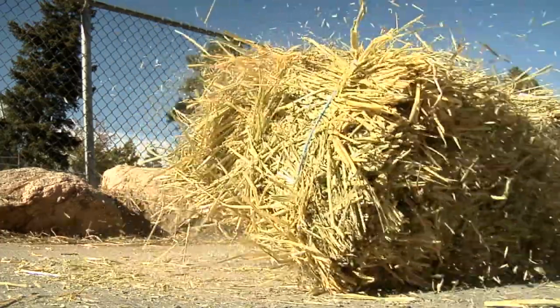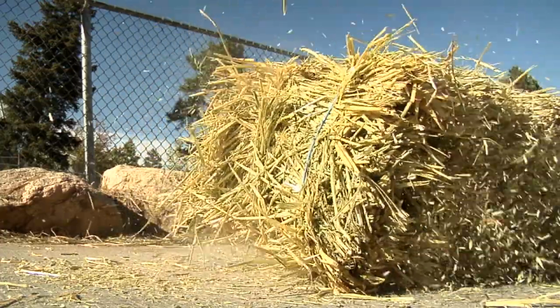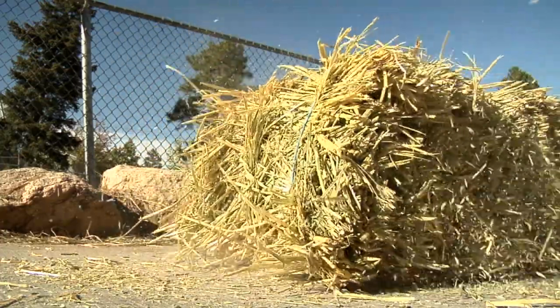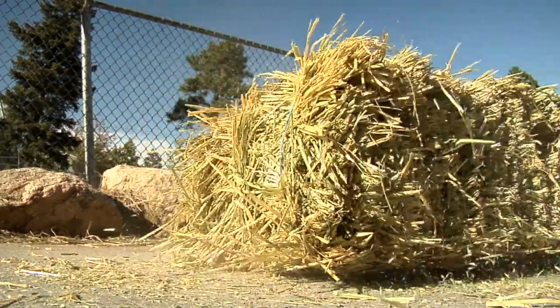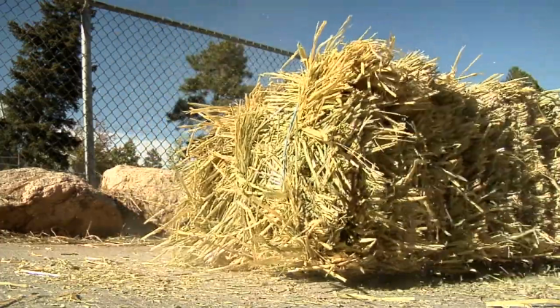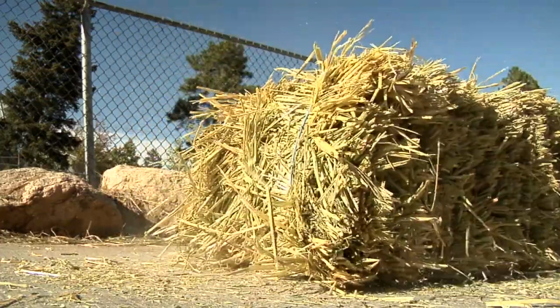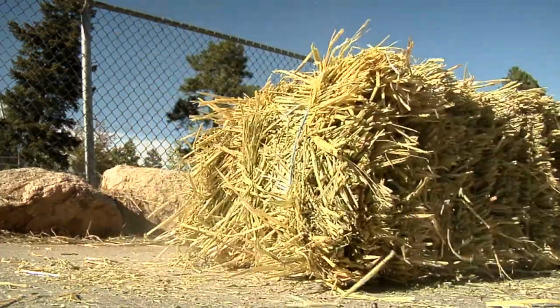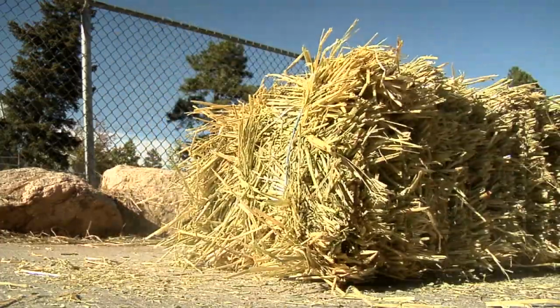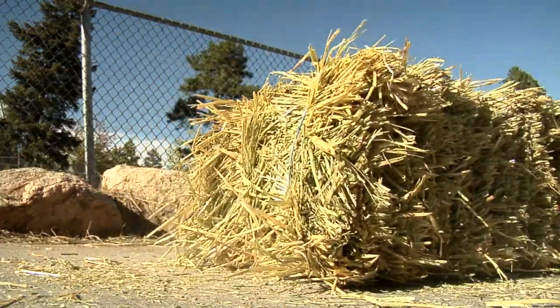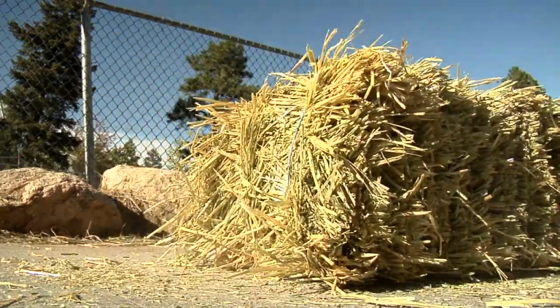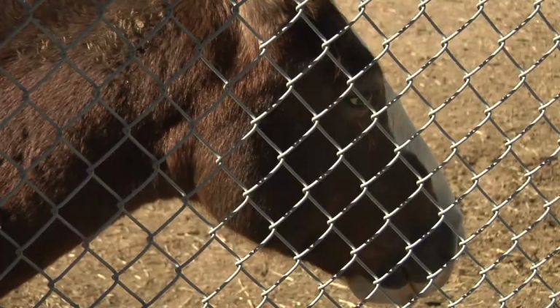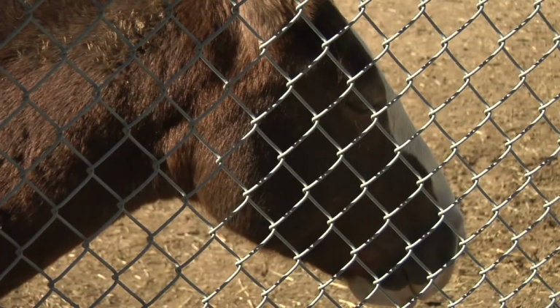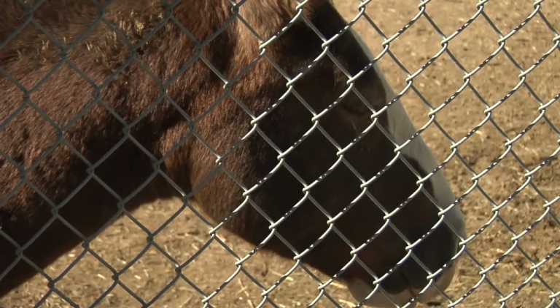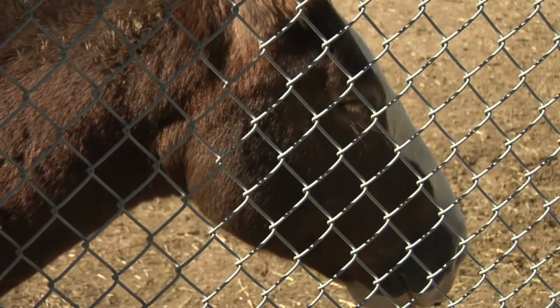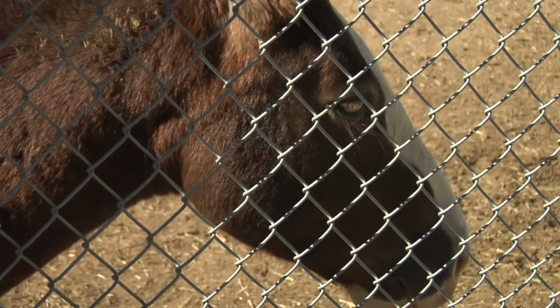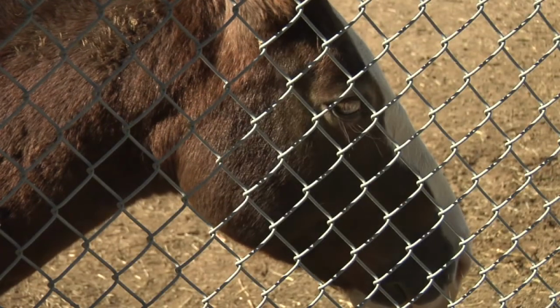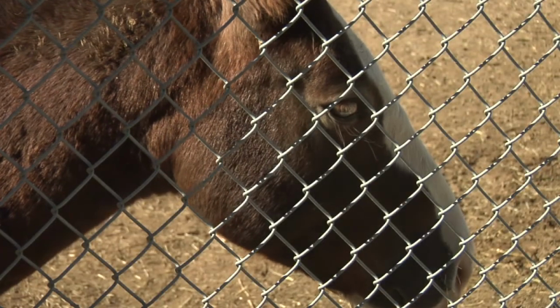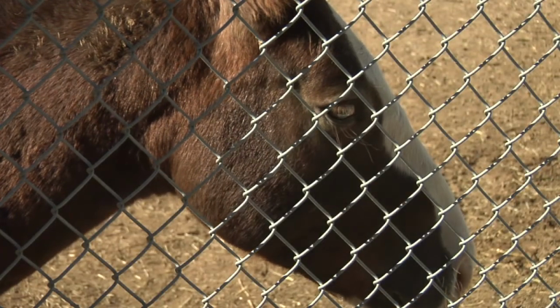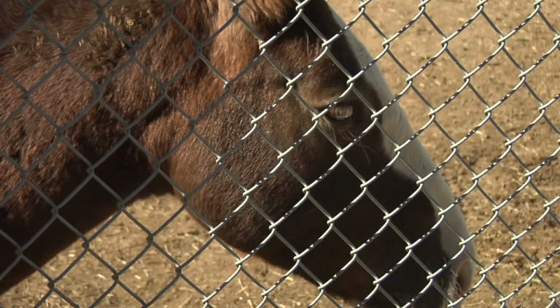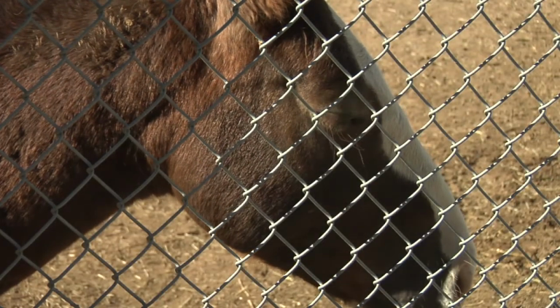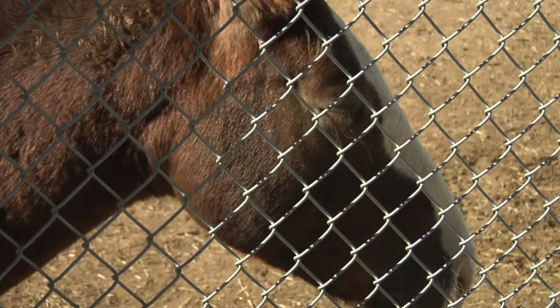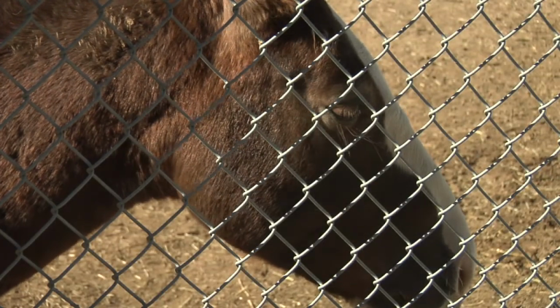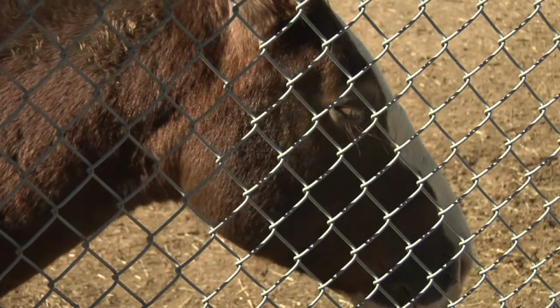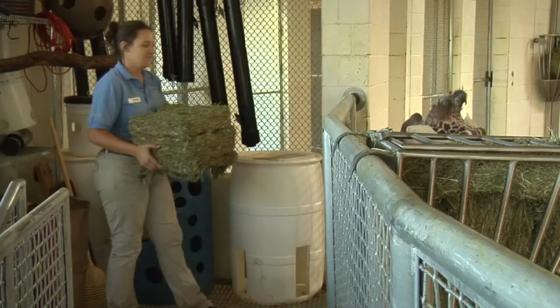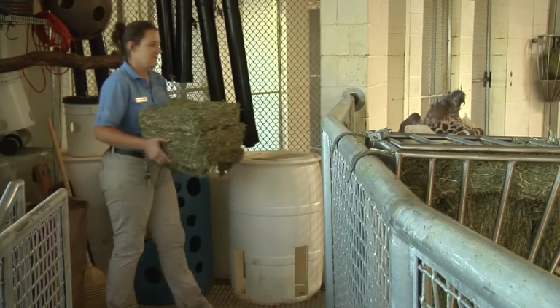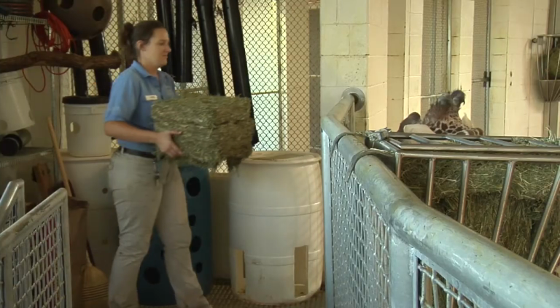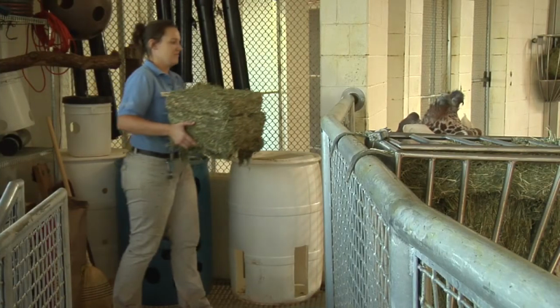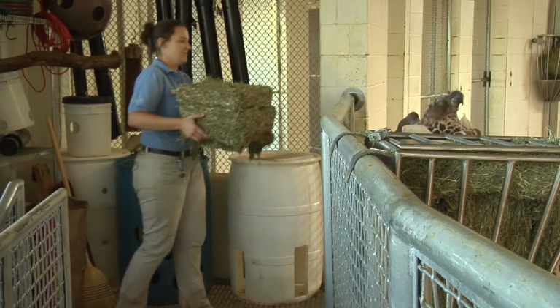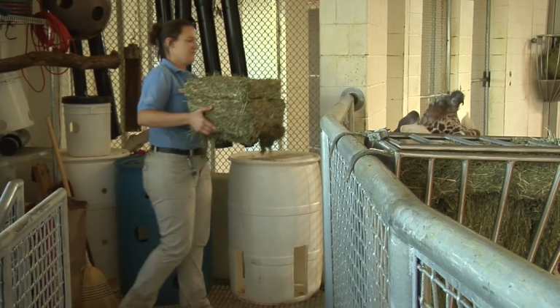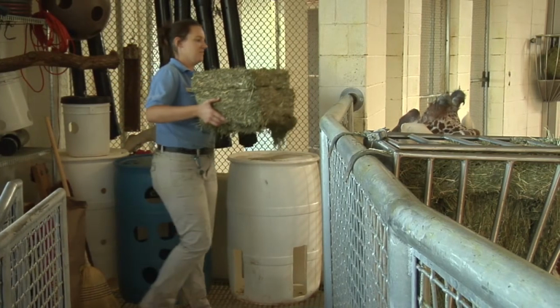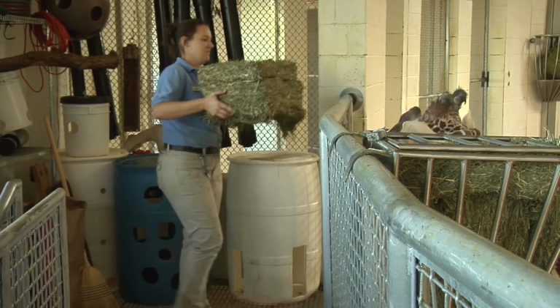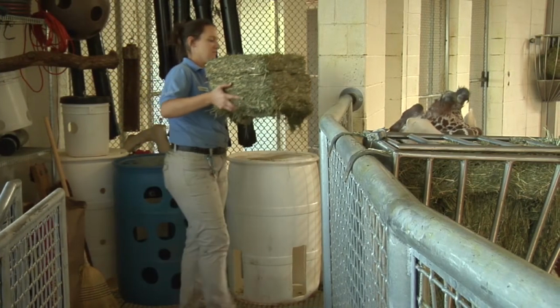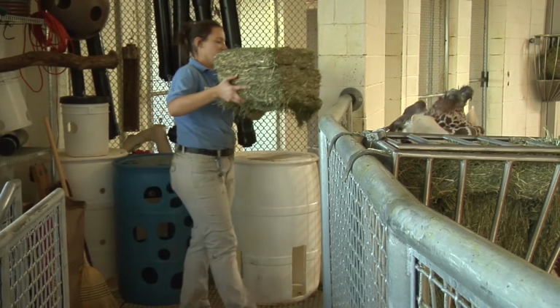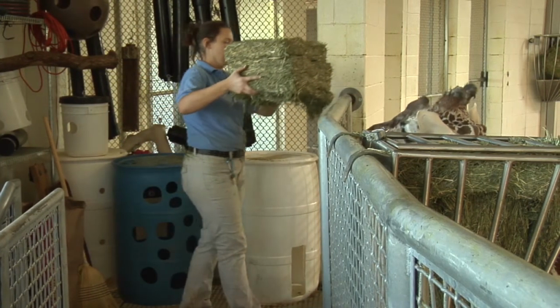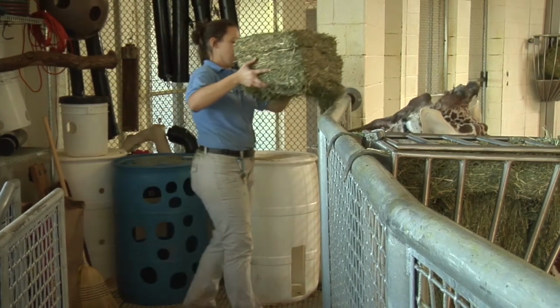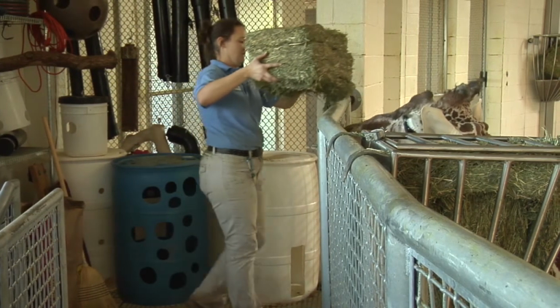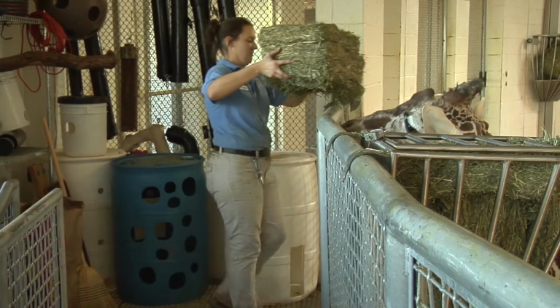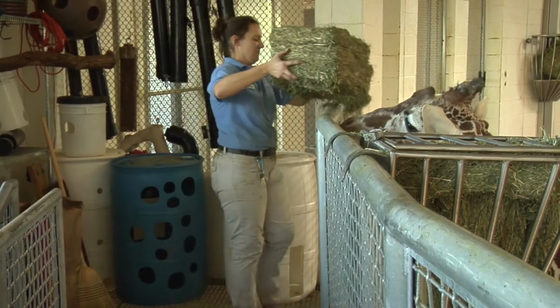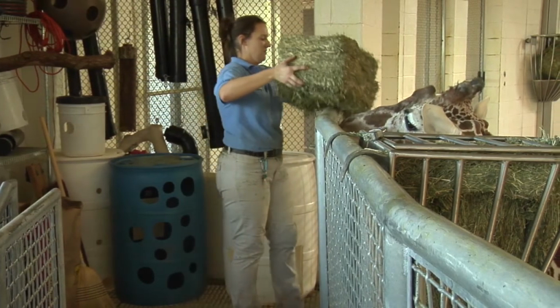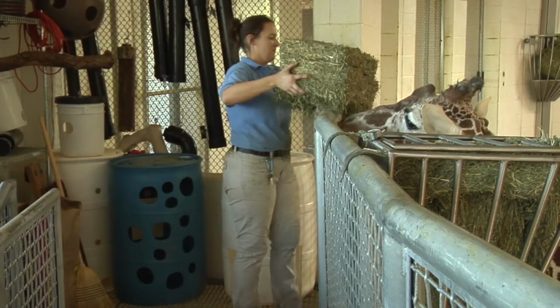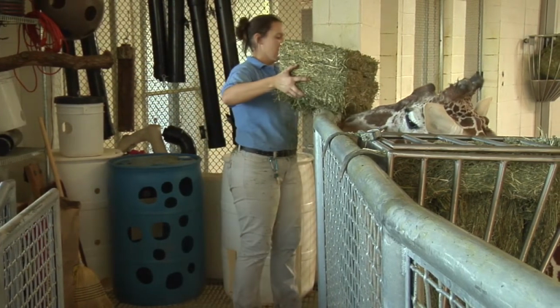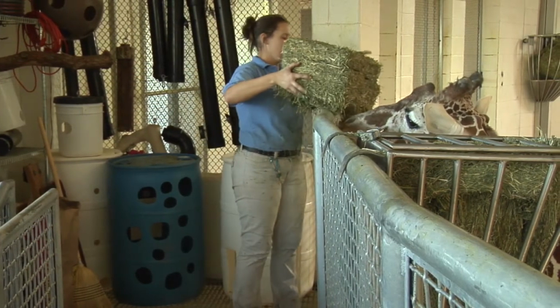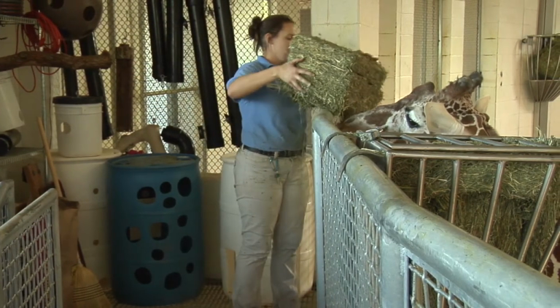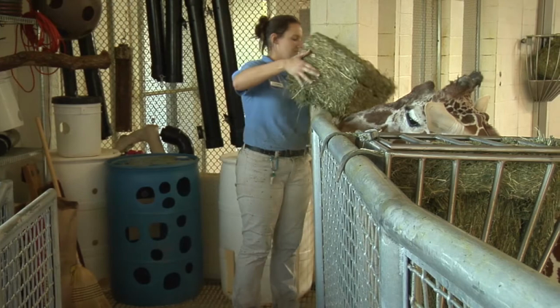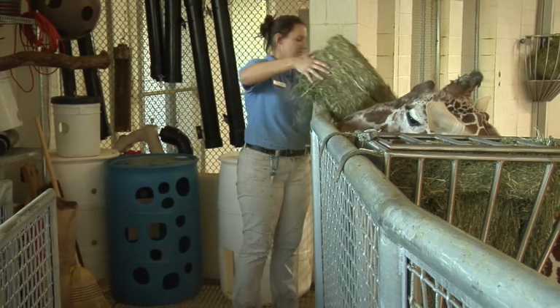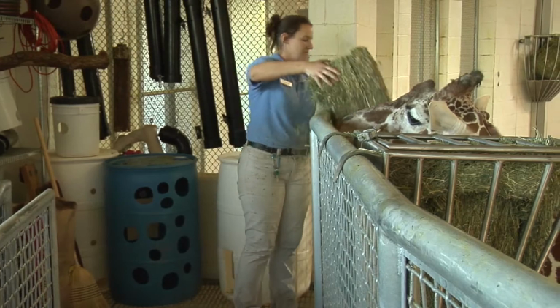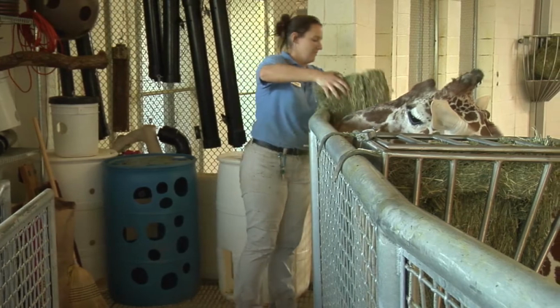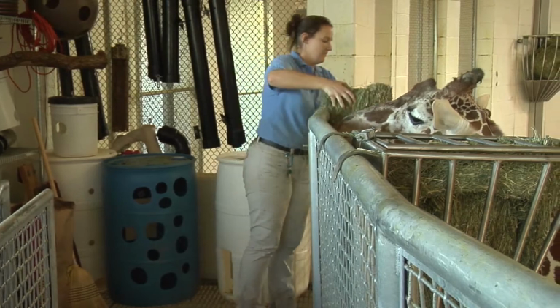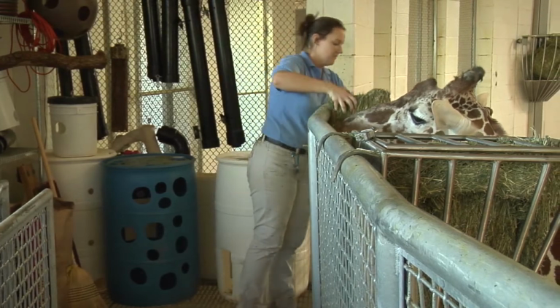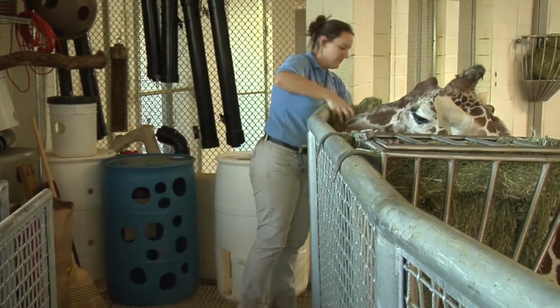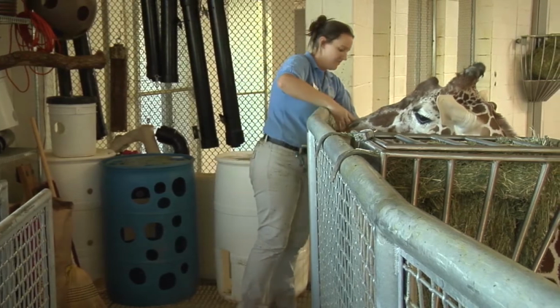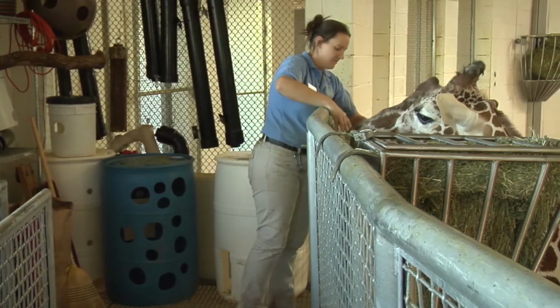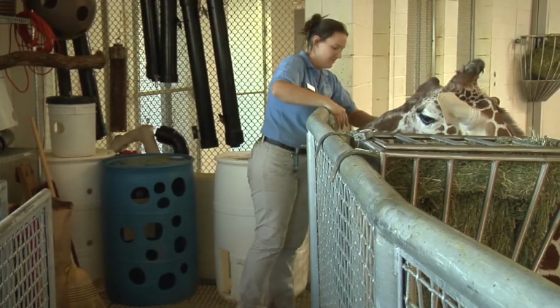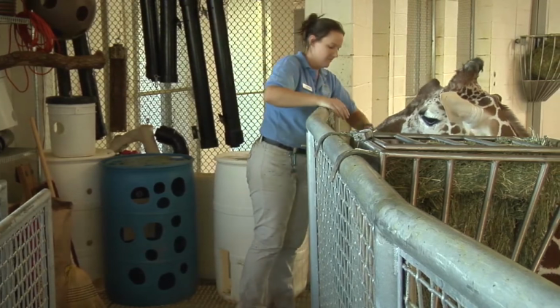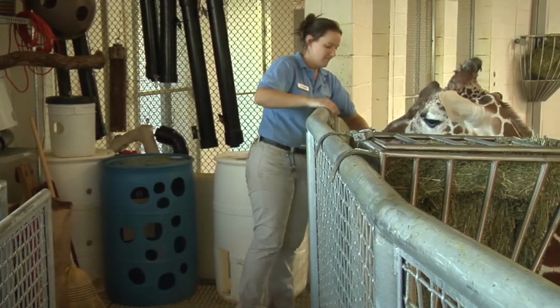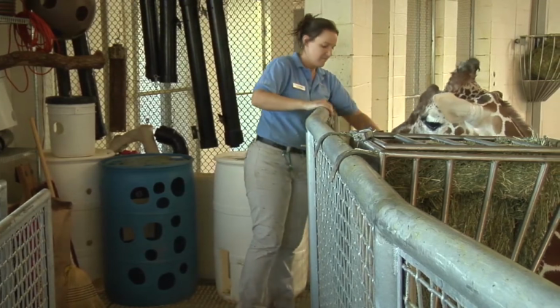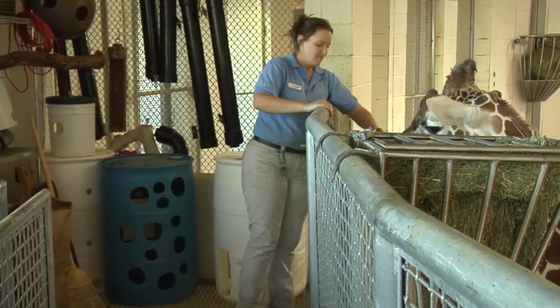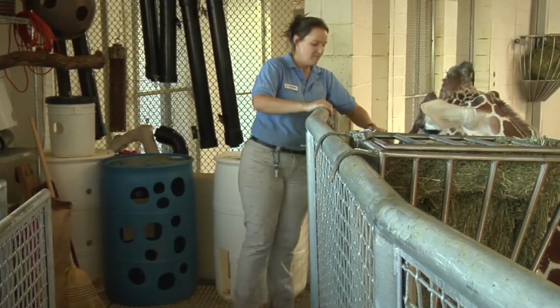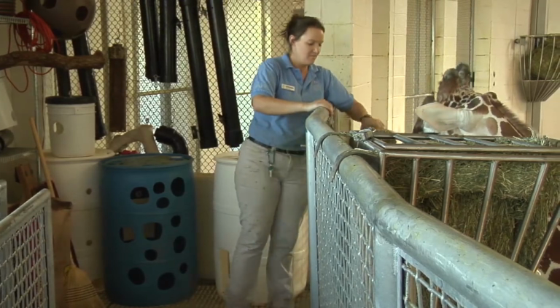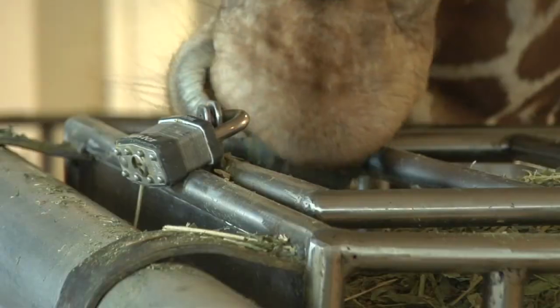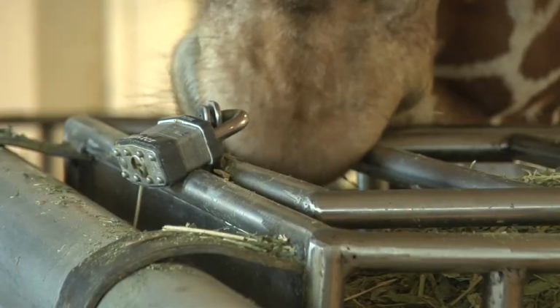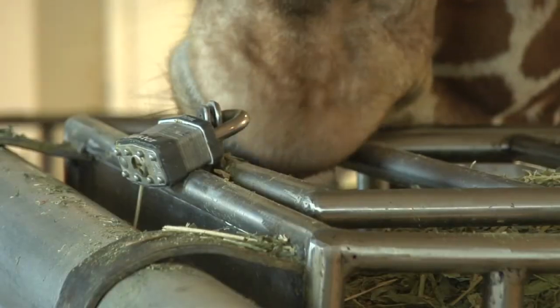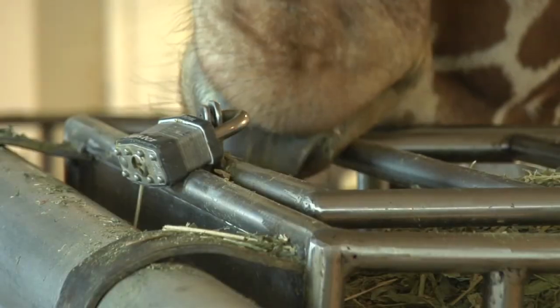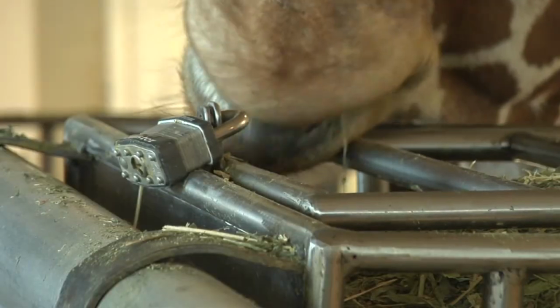Hay isn't only for horses. At the Shine Mountain Zoo, up to 70 percent of their animal collection use it for bedding and food.